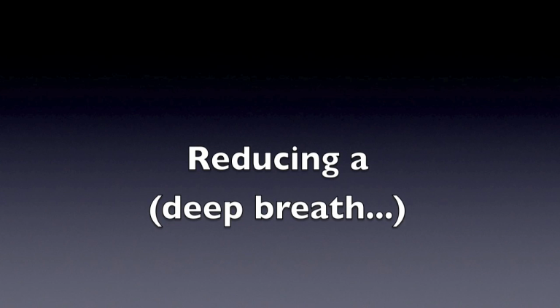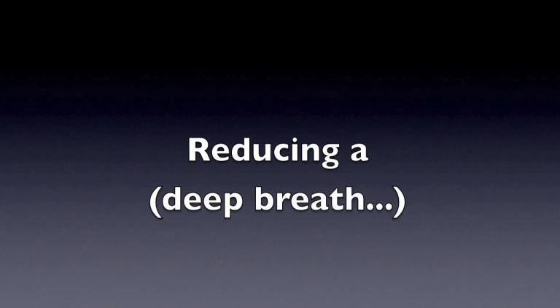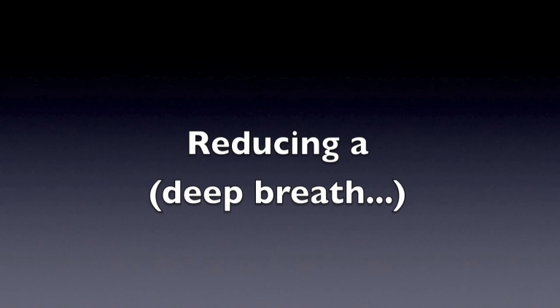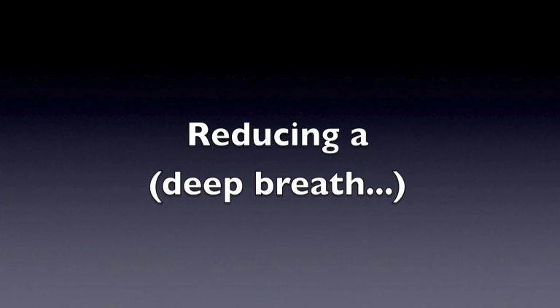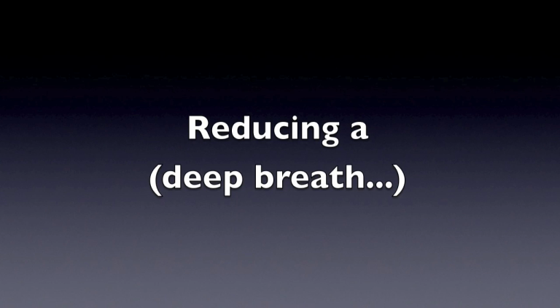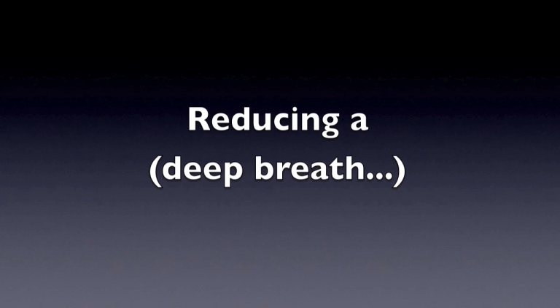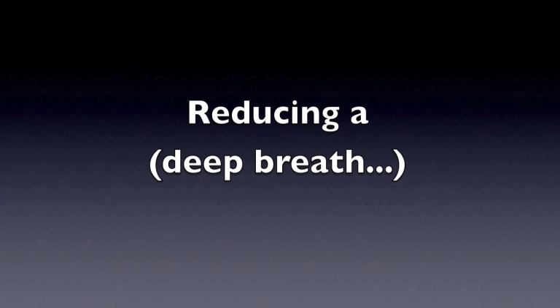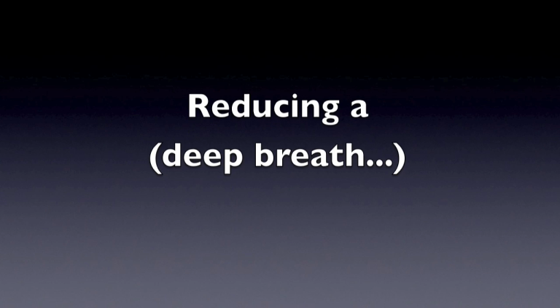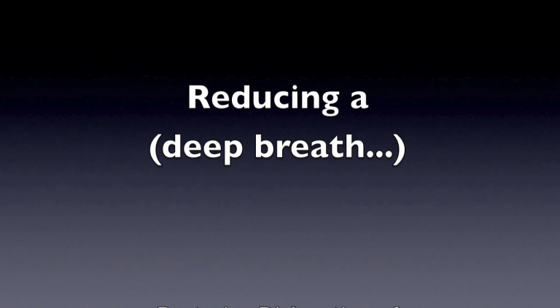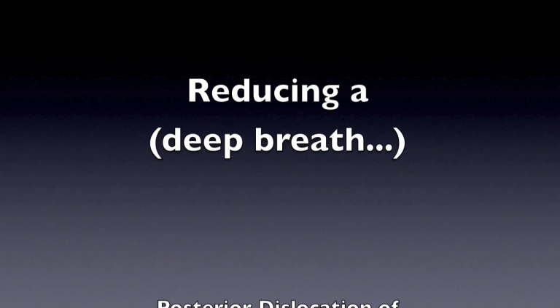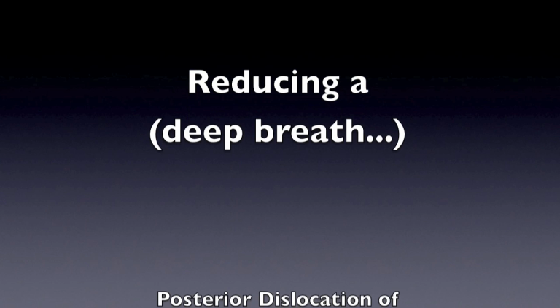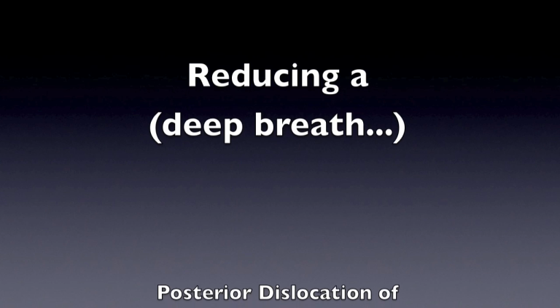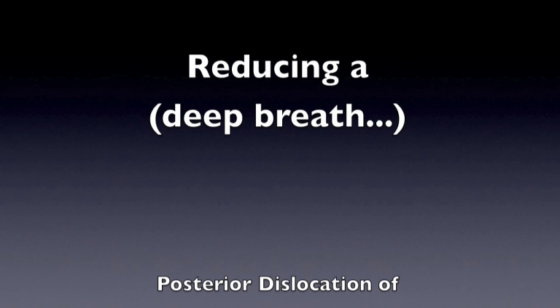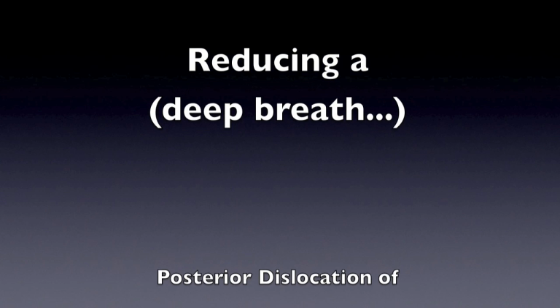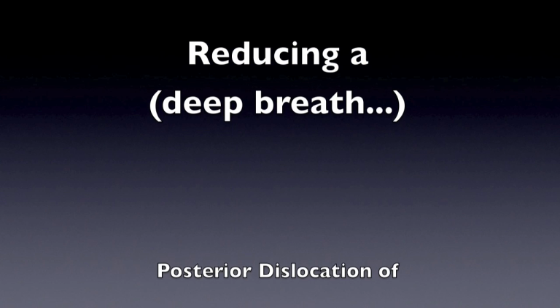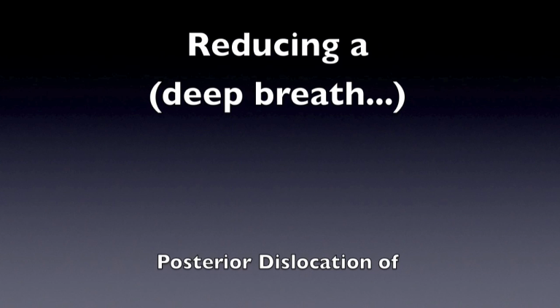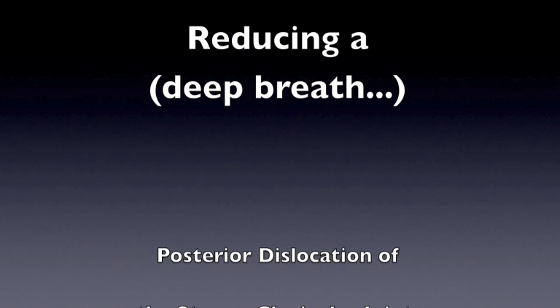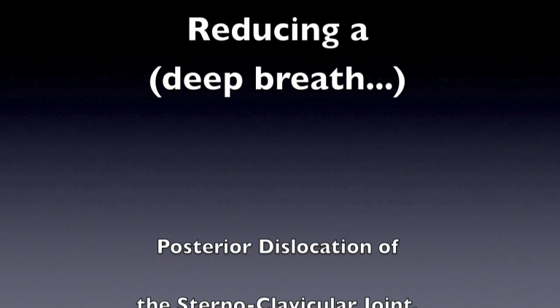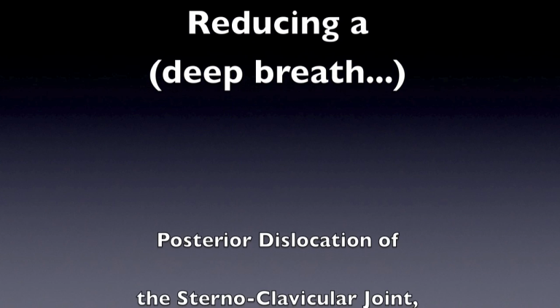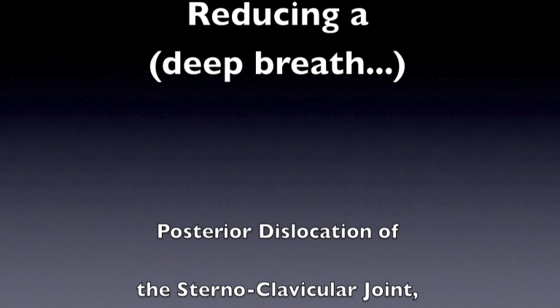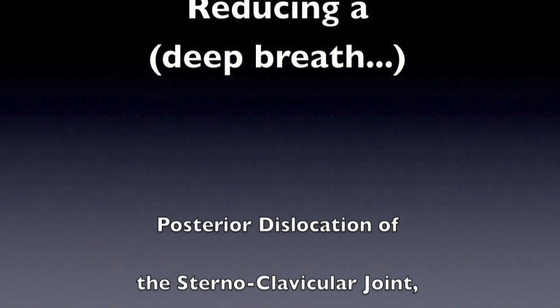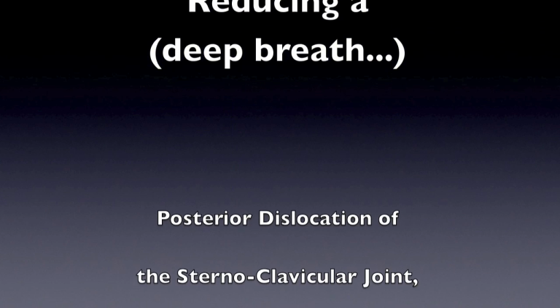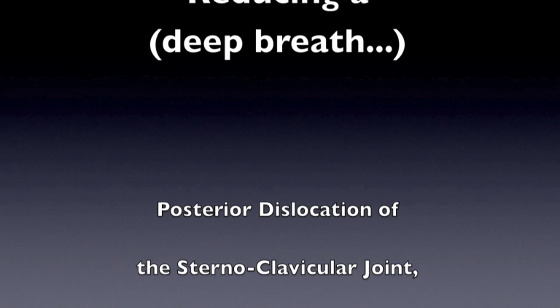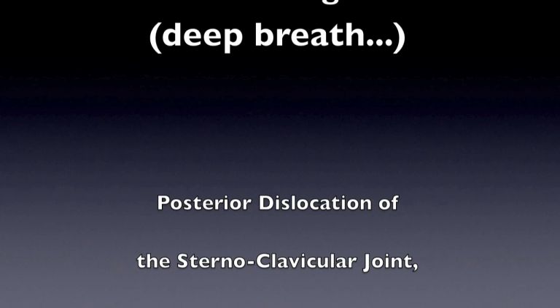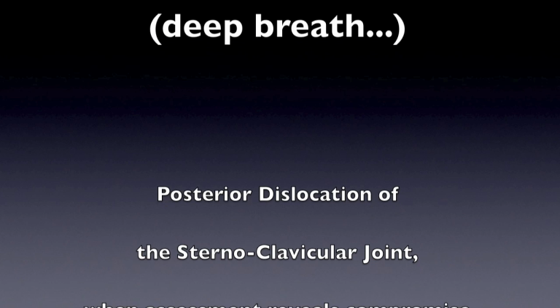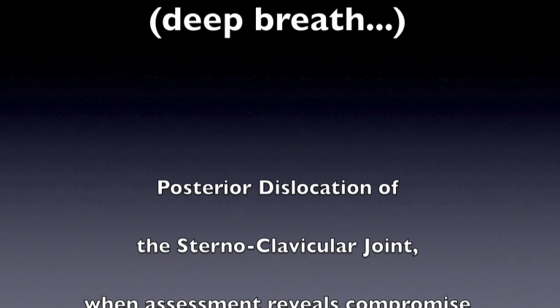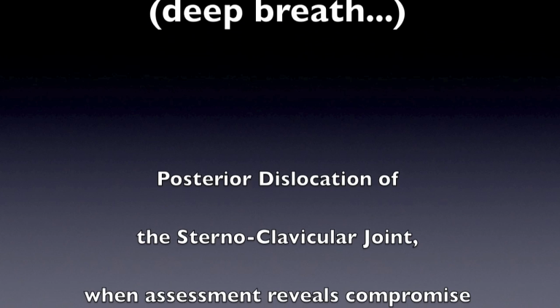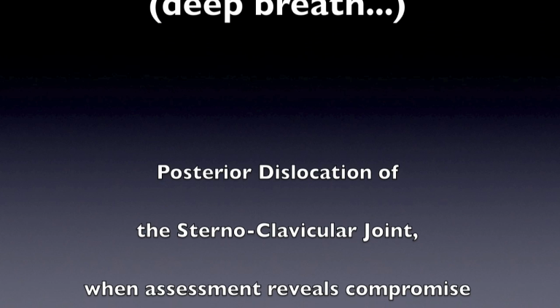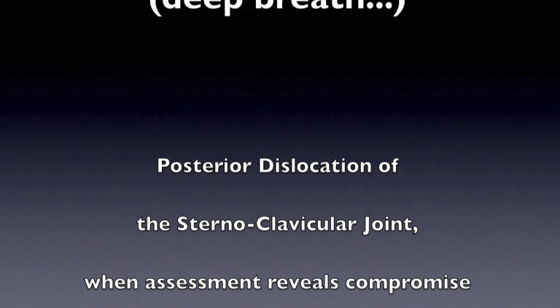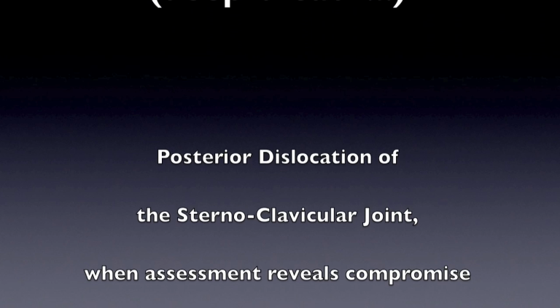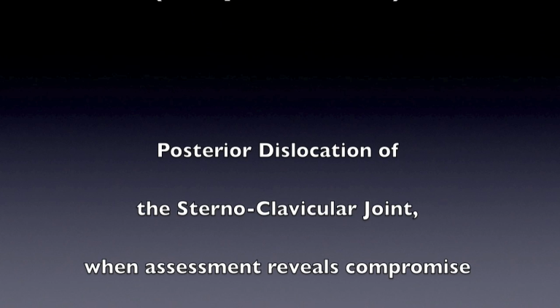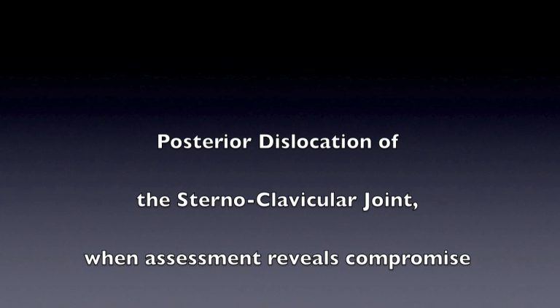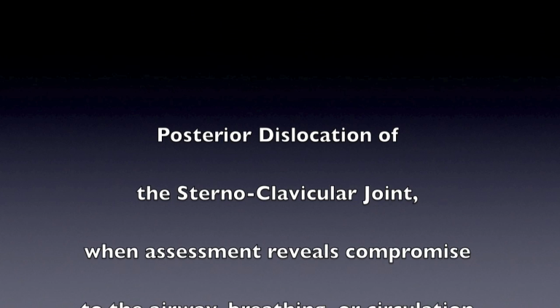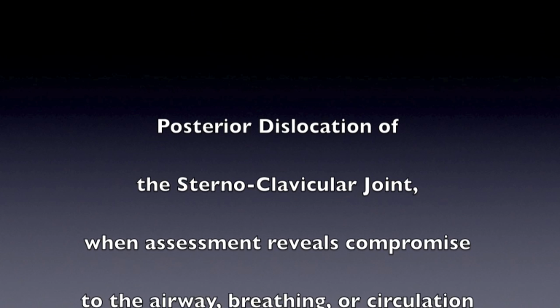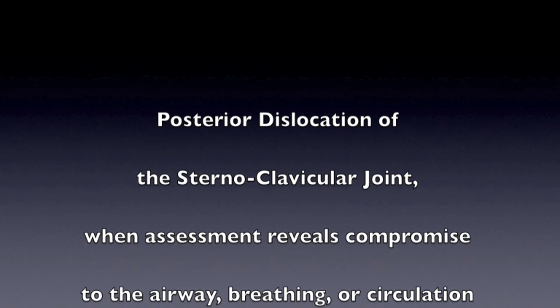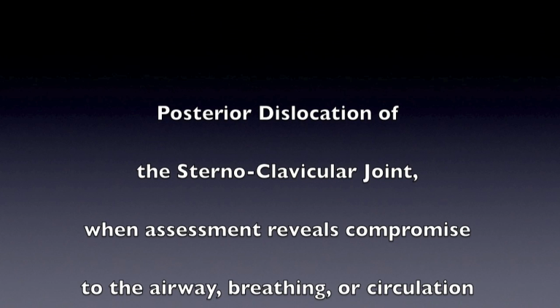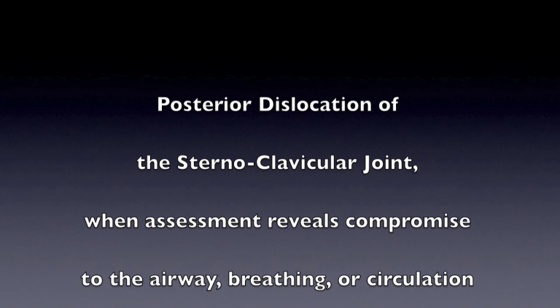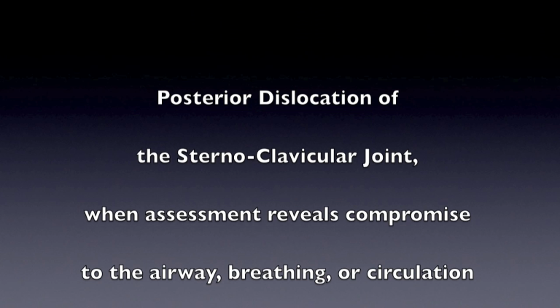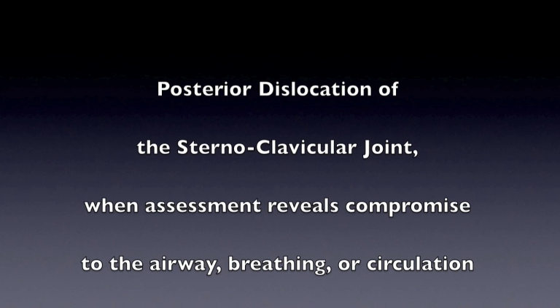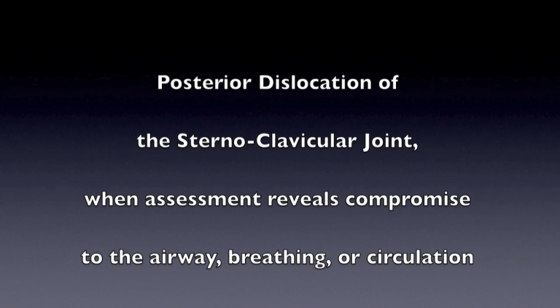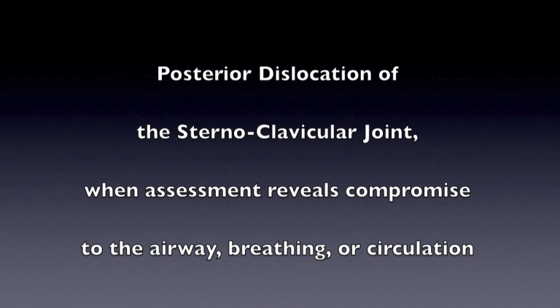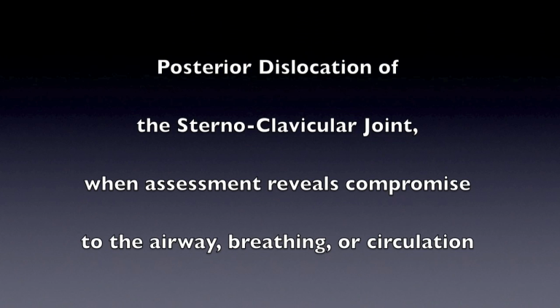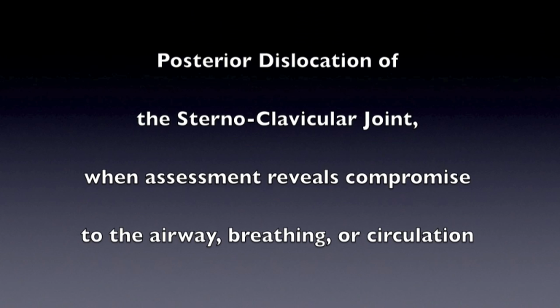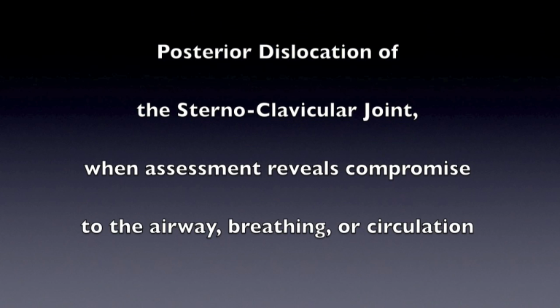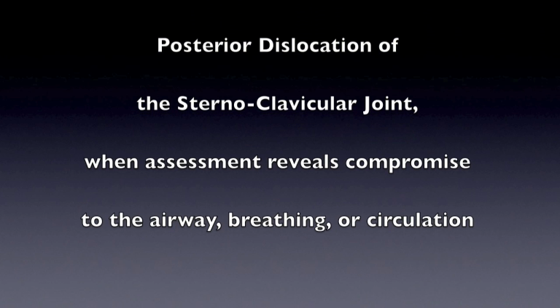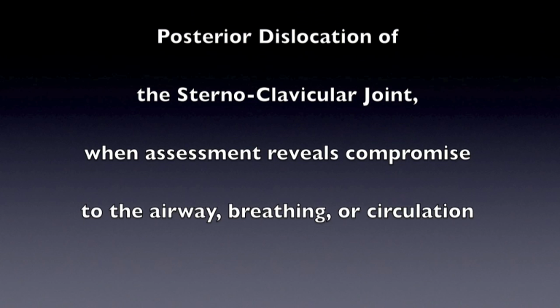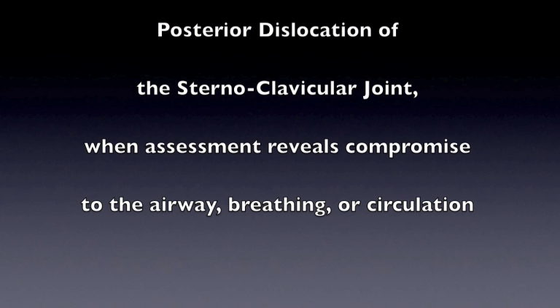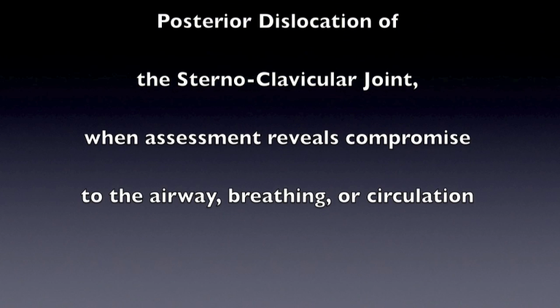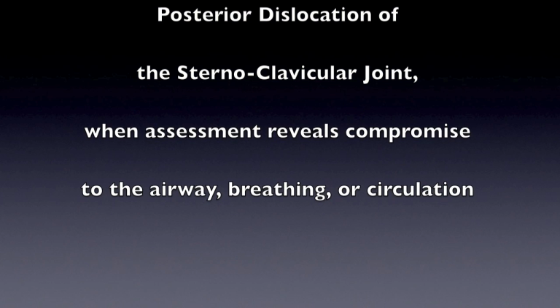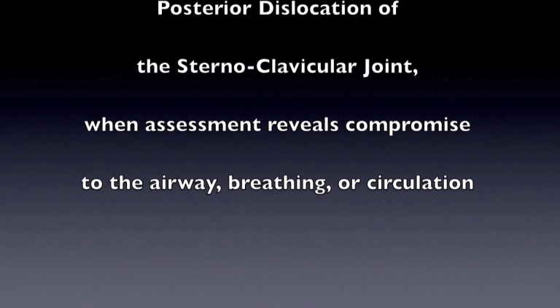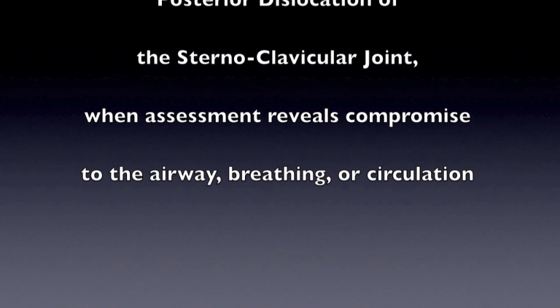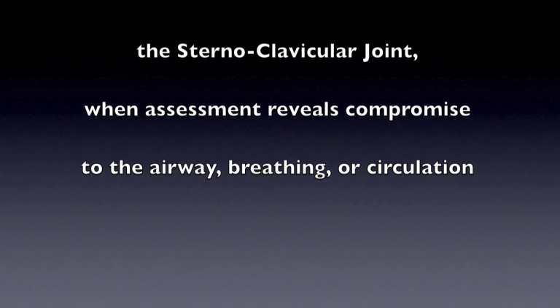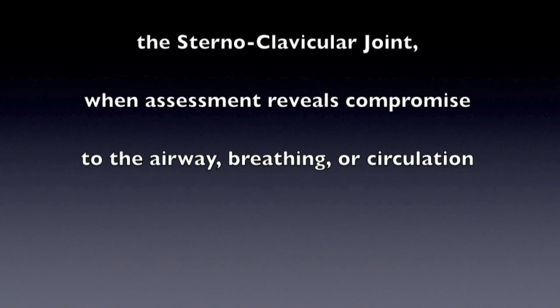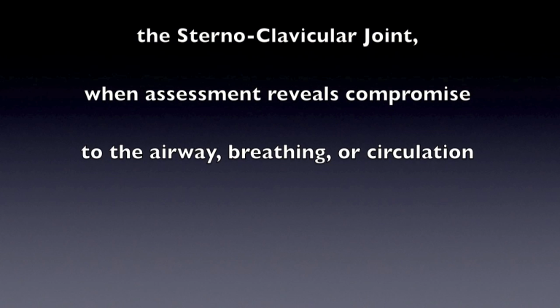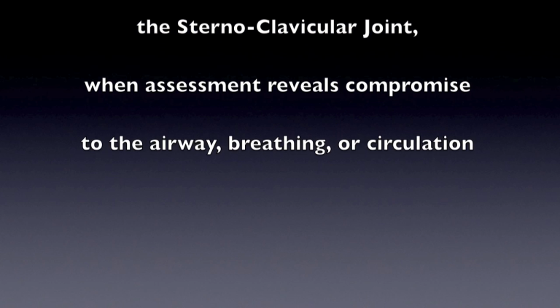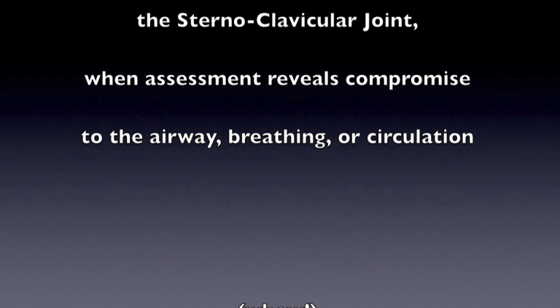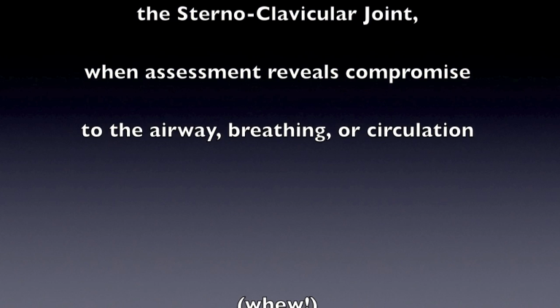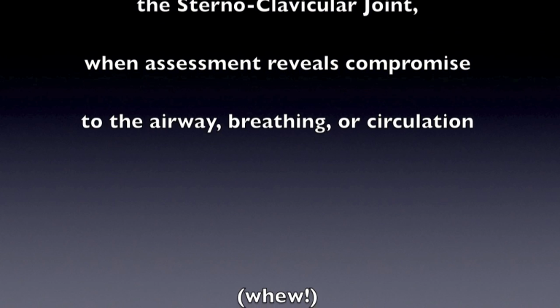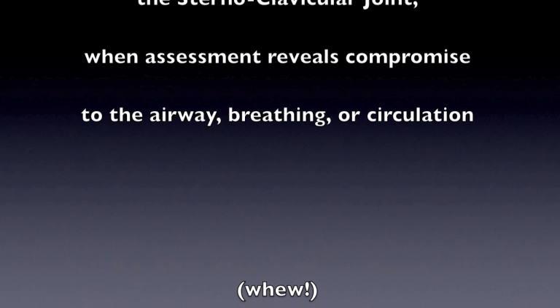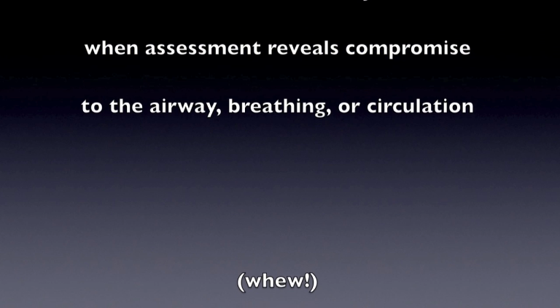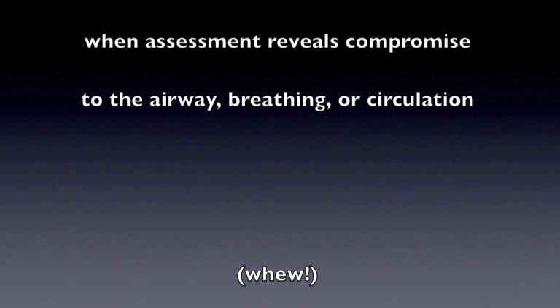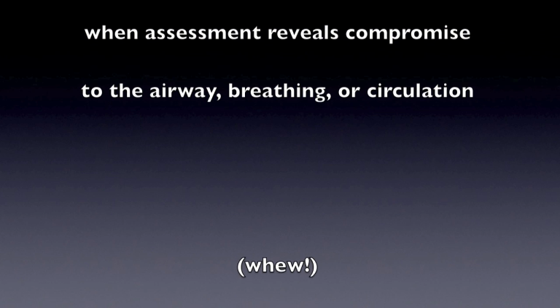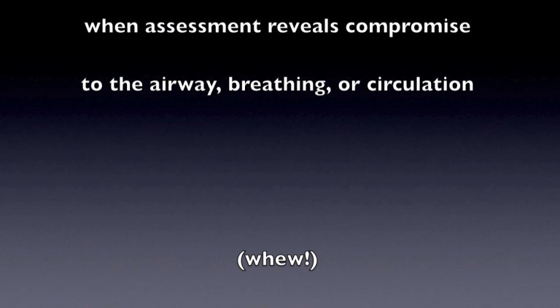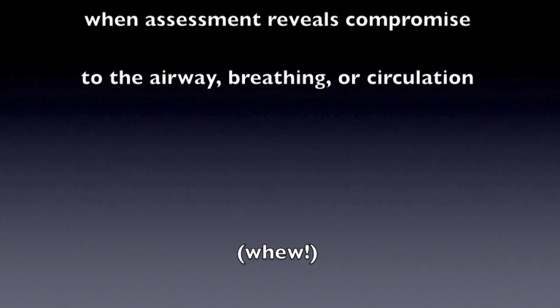Reducing posterior dislocation of the sternoclavicular joint when assessment reveals compromise to the airway, breathing, or circulation.